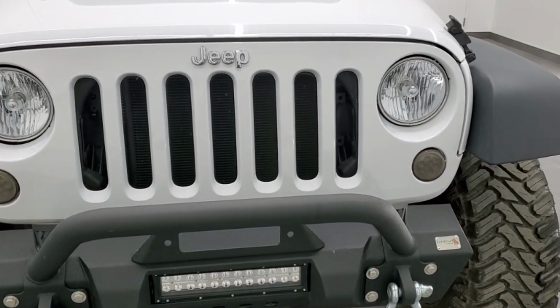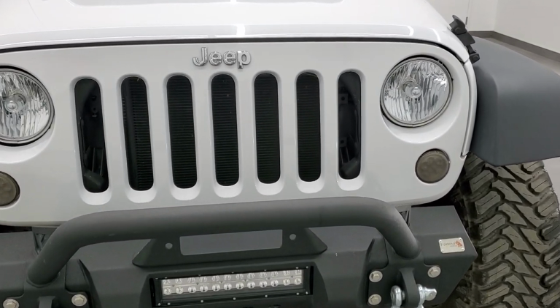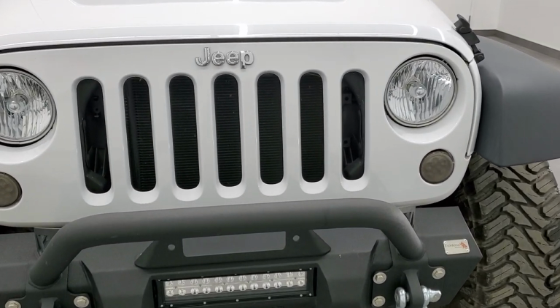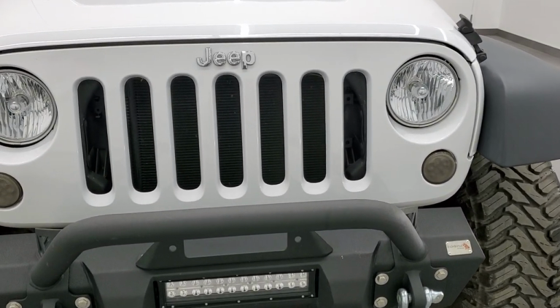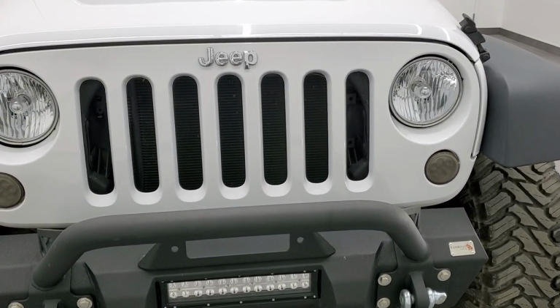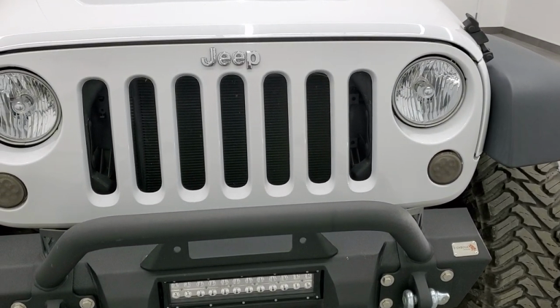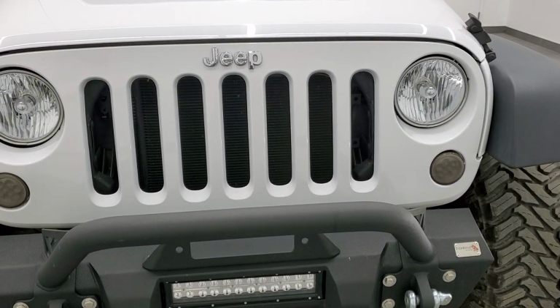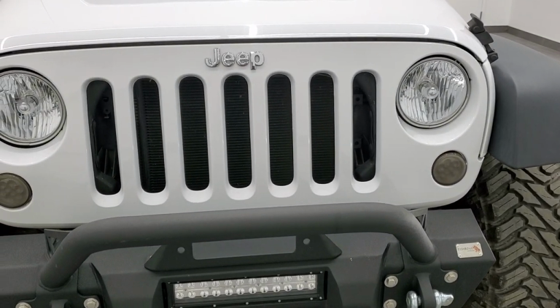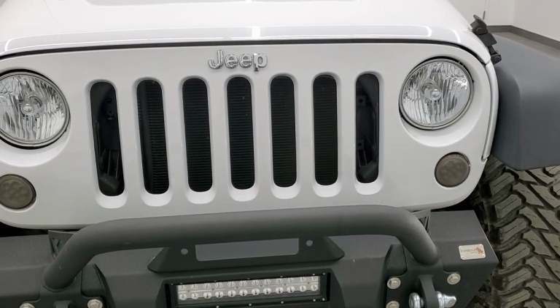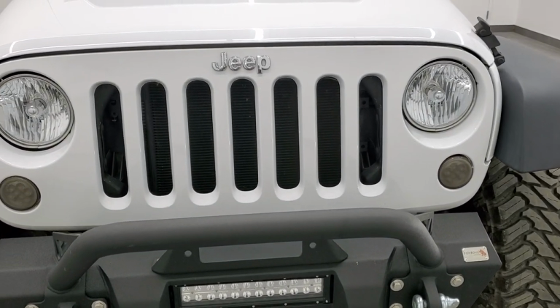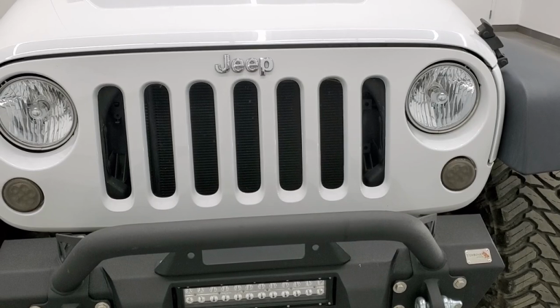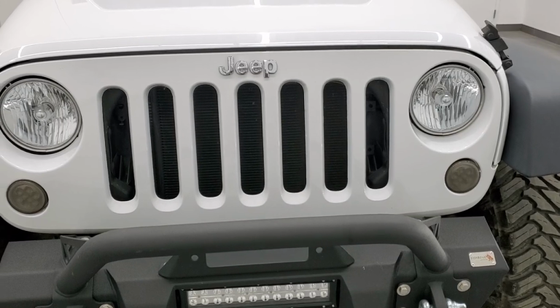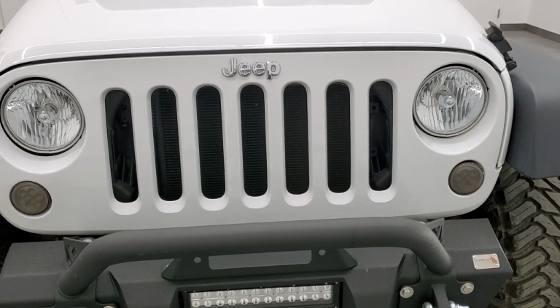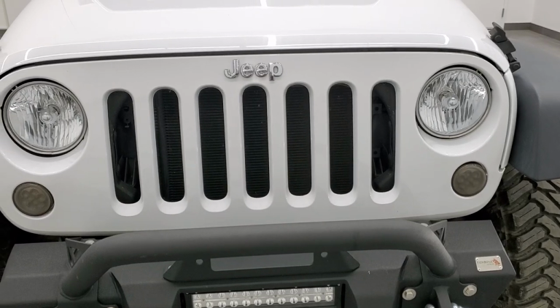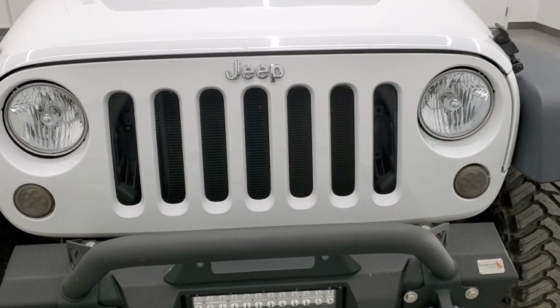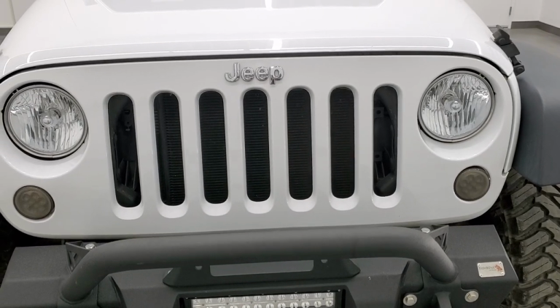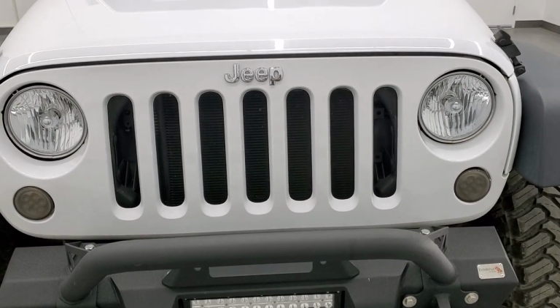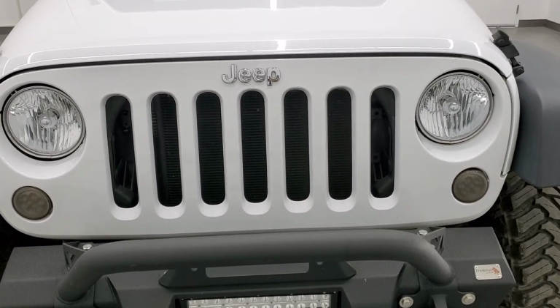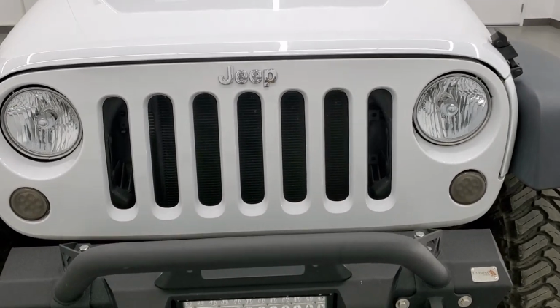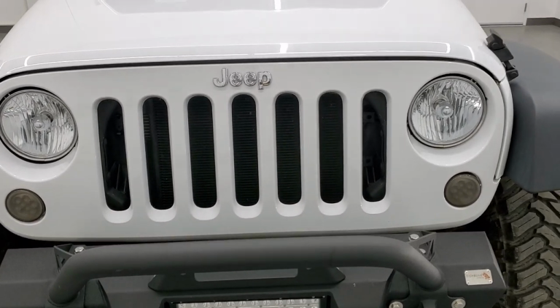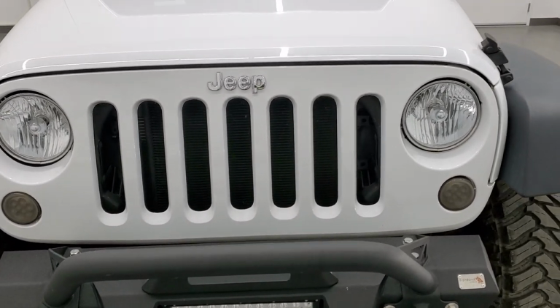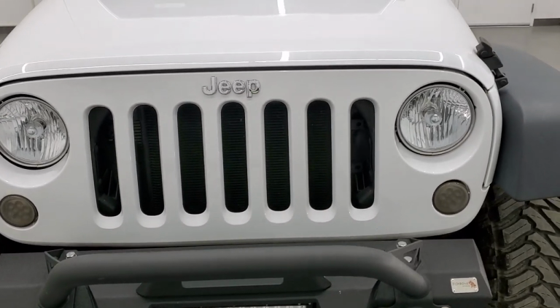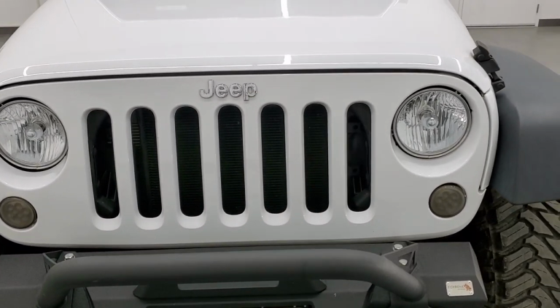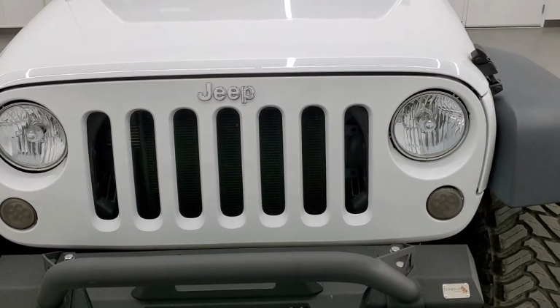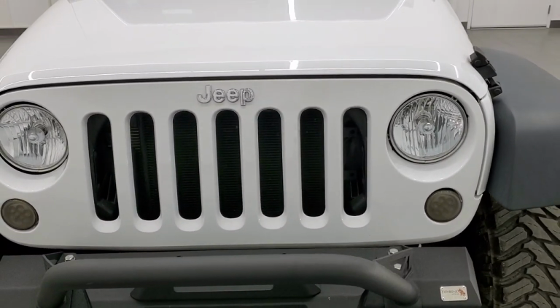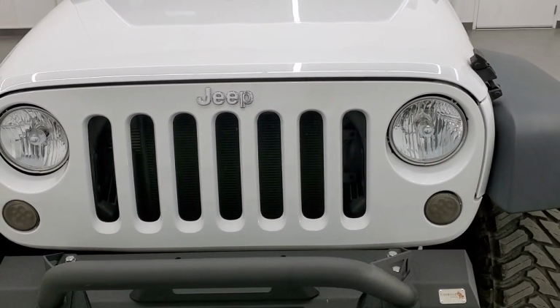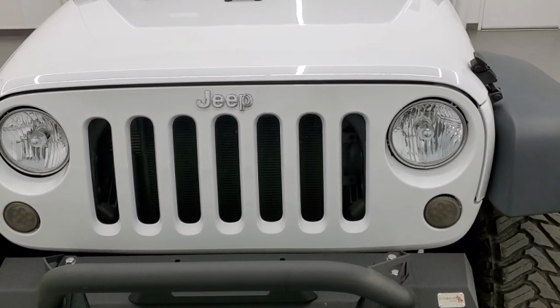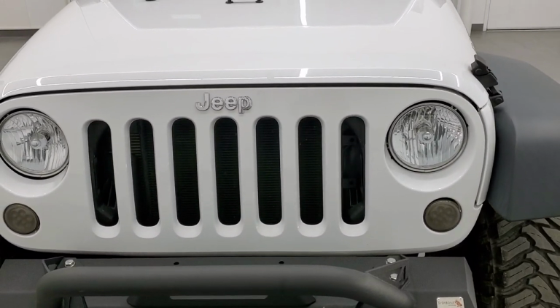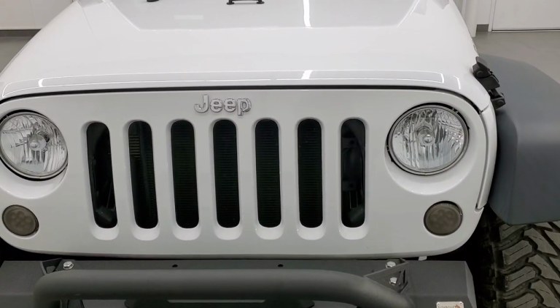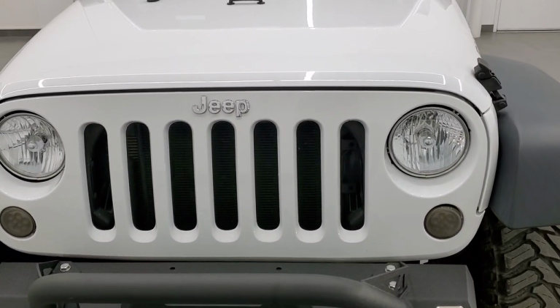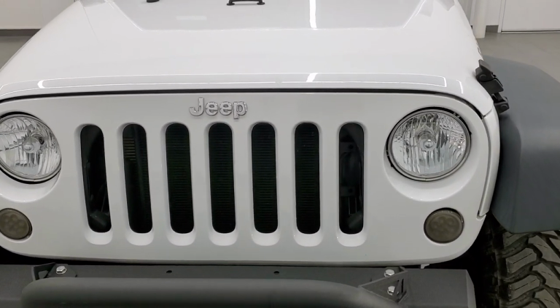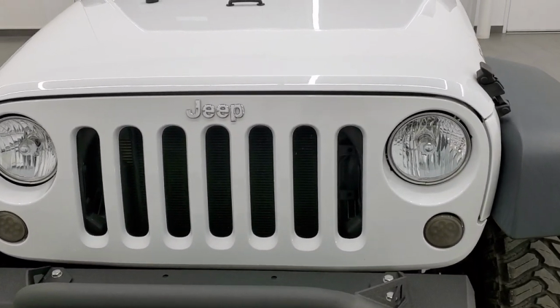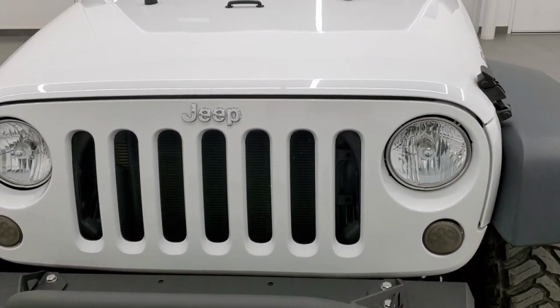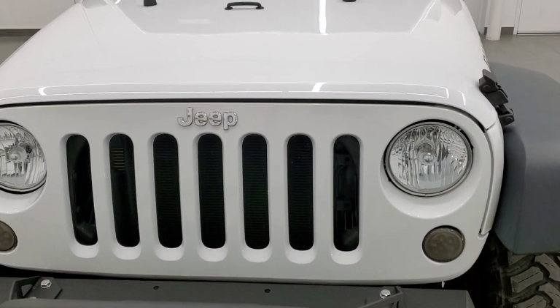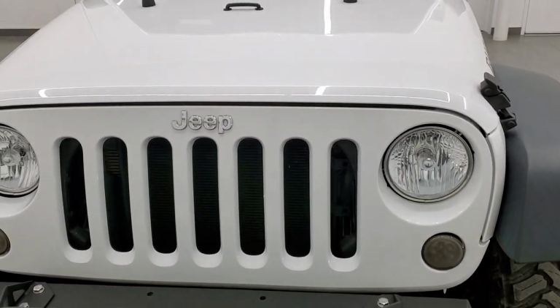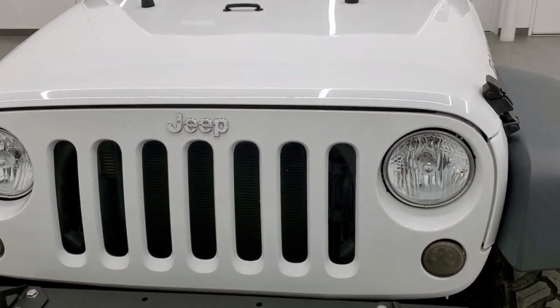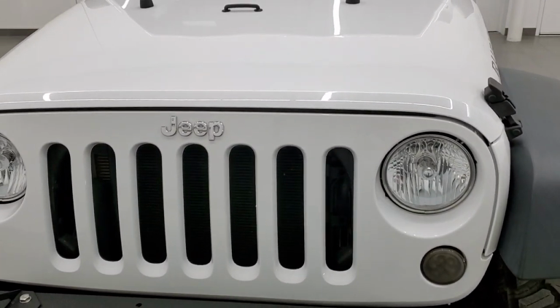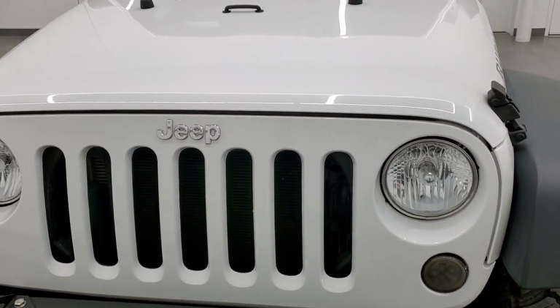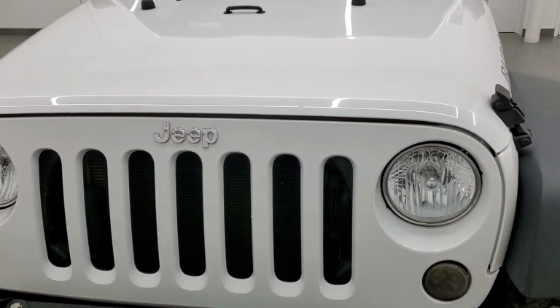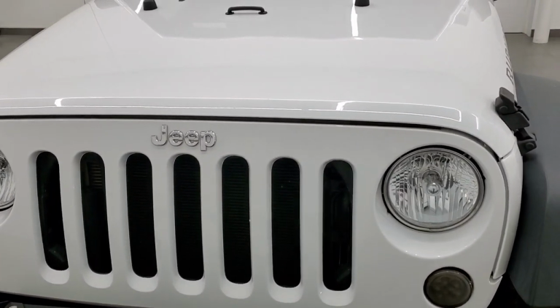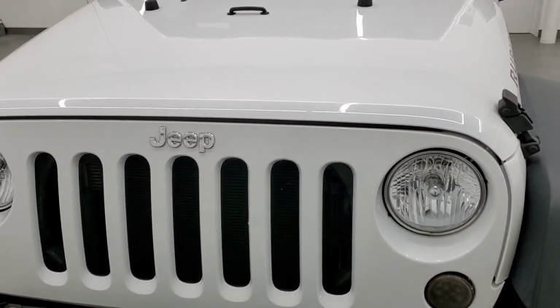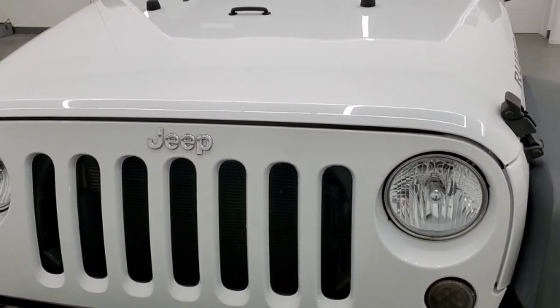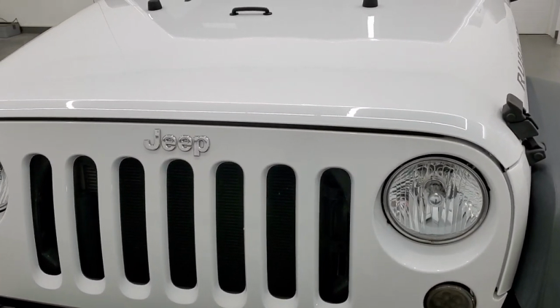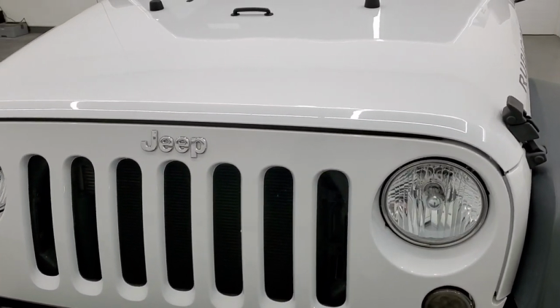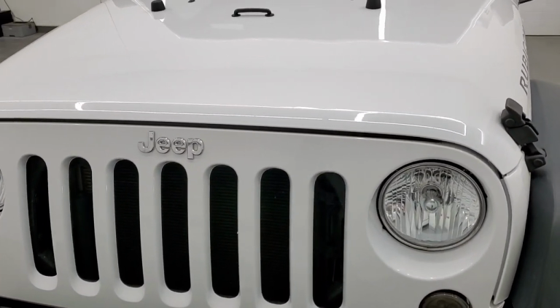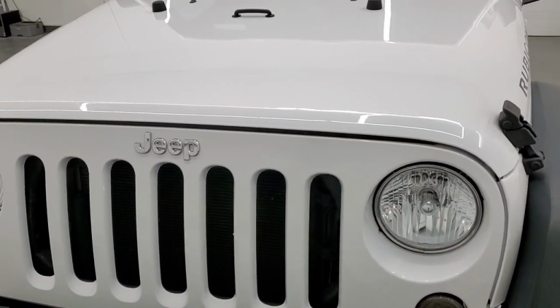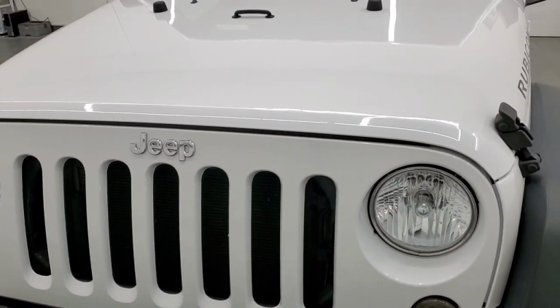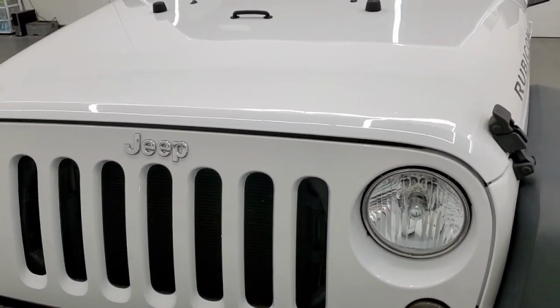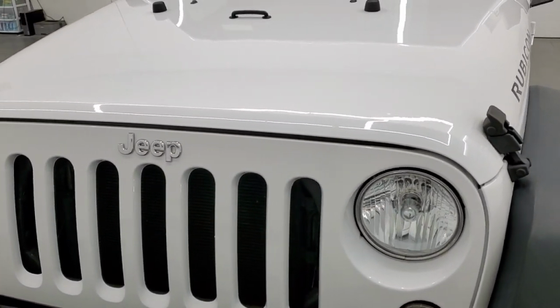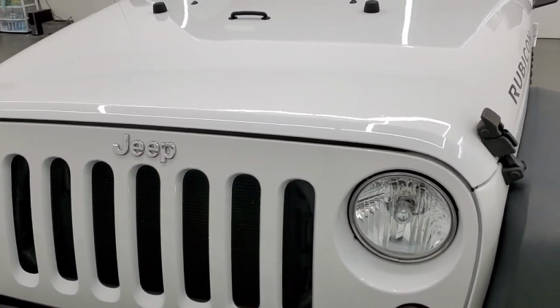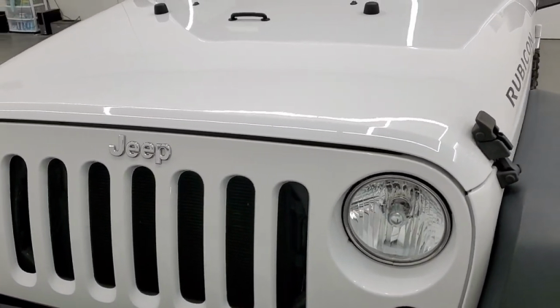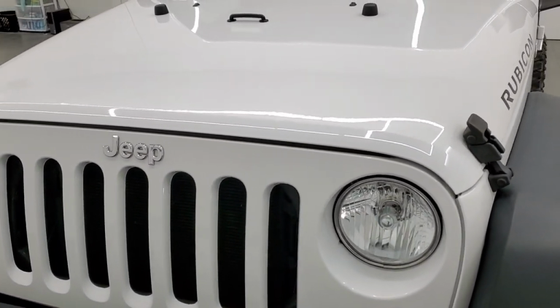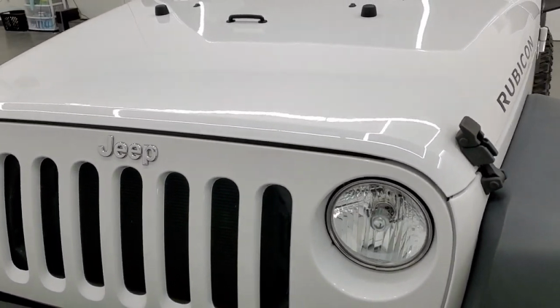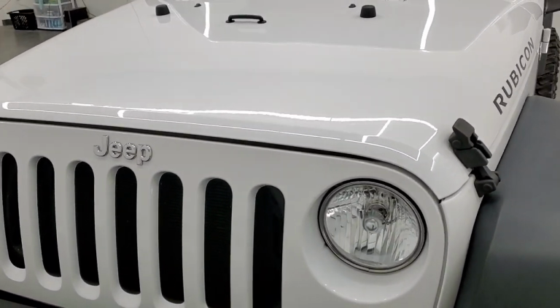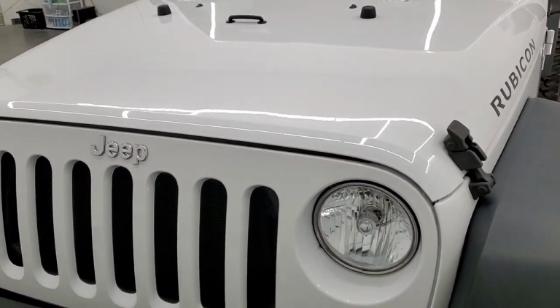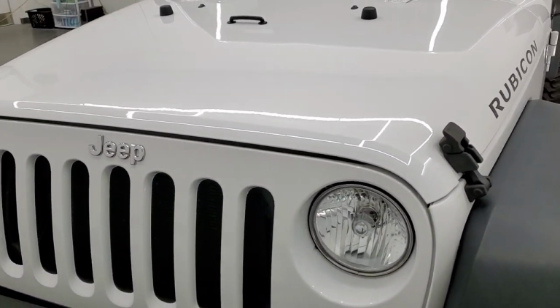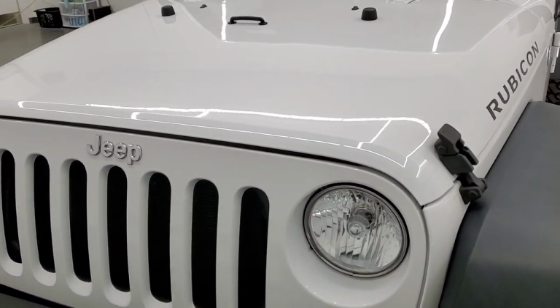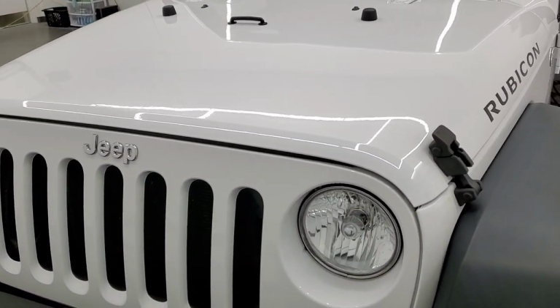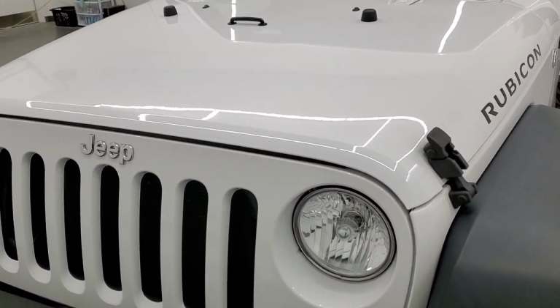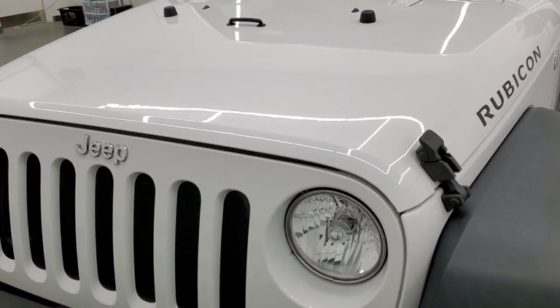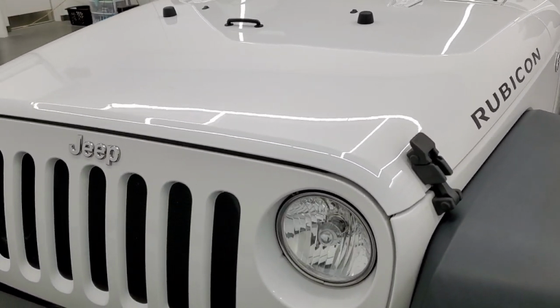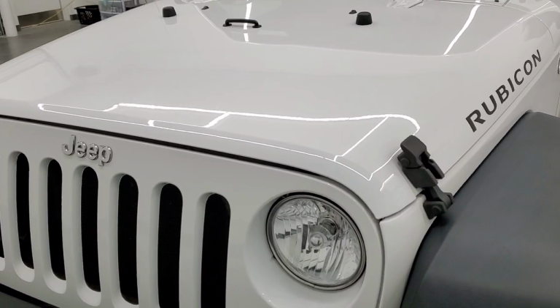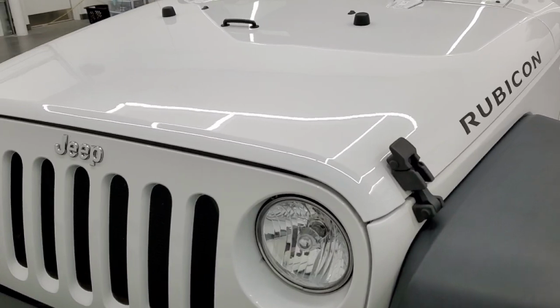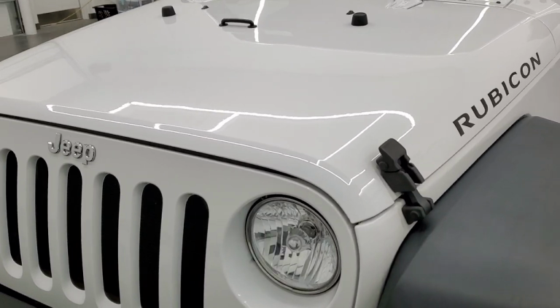We are going to go inside, underneath, start it up, and take a look under the hood in this video. Bright white is the color.